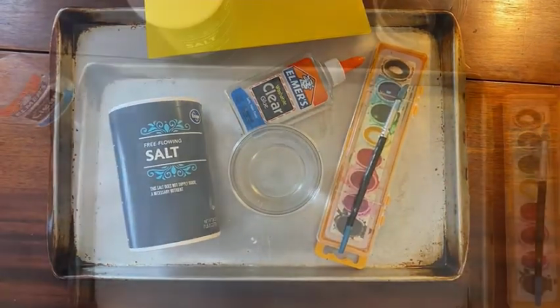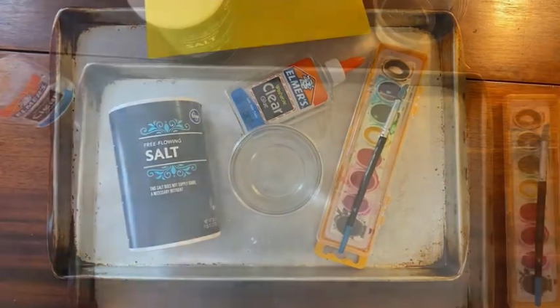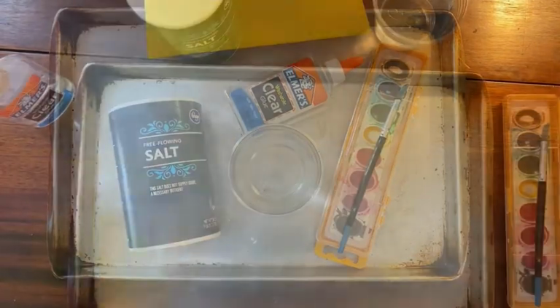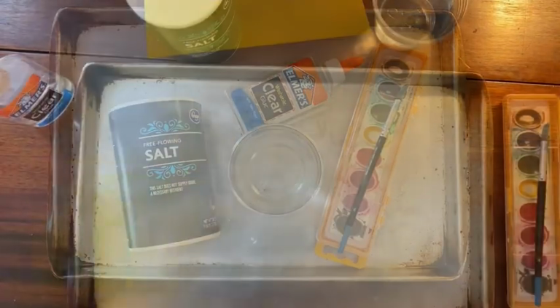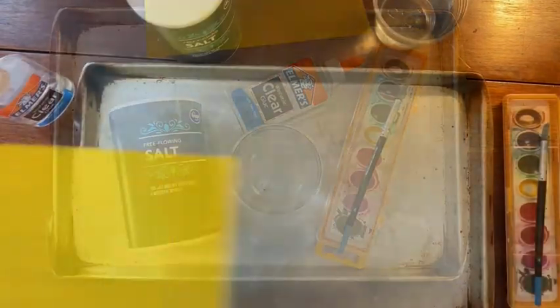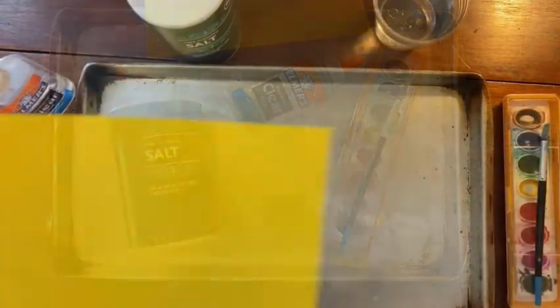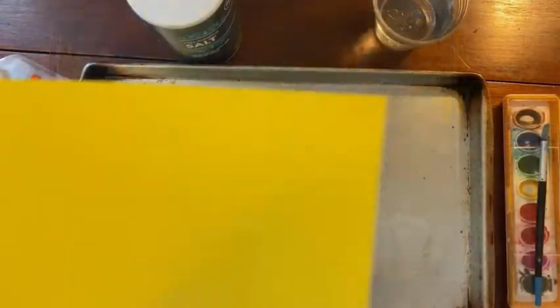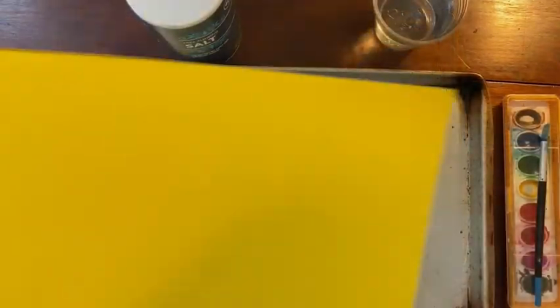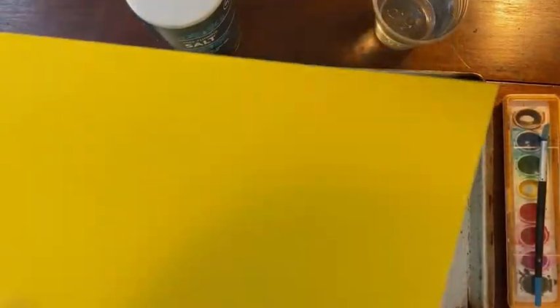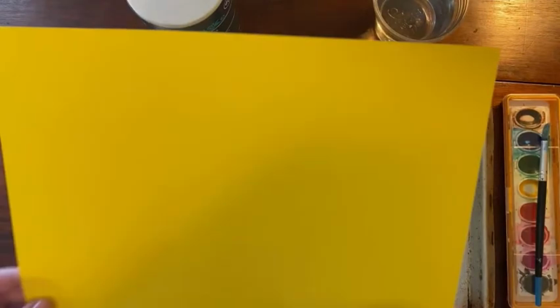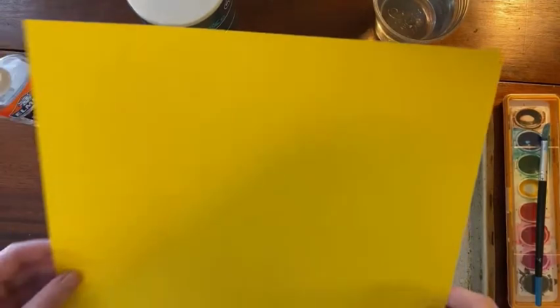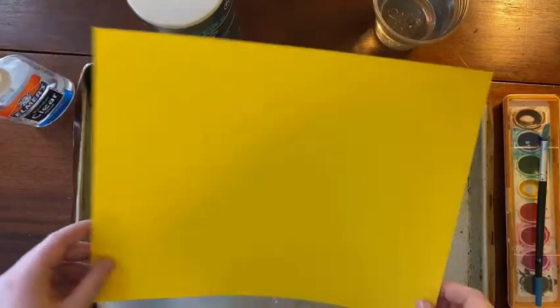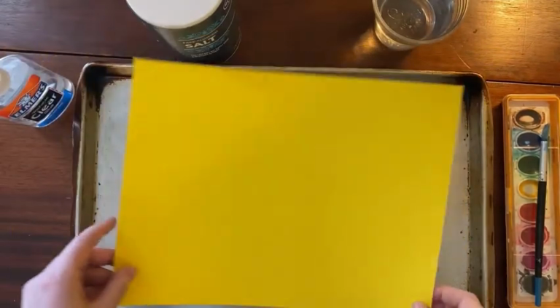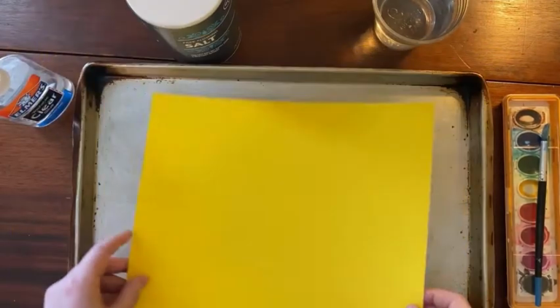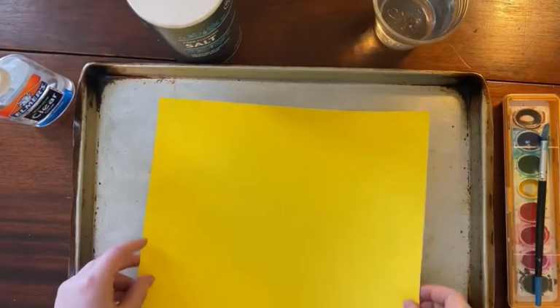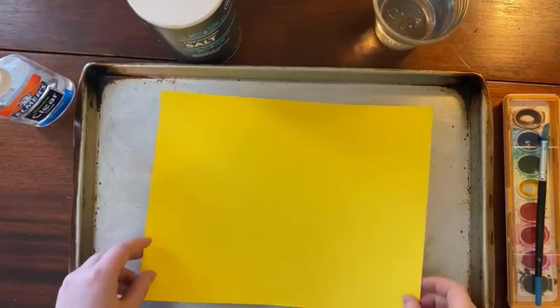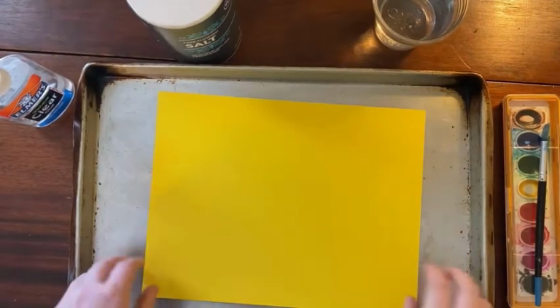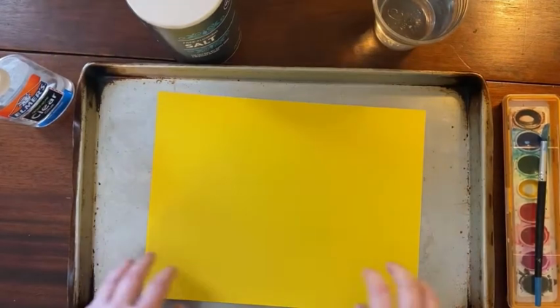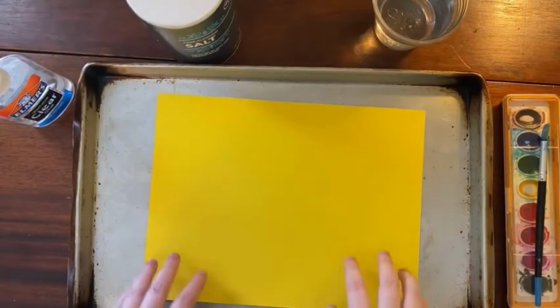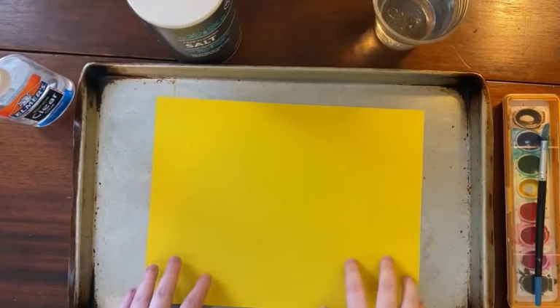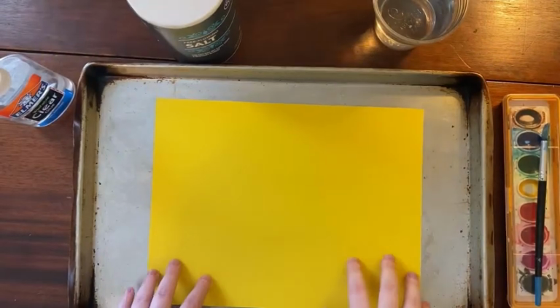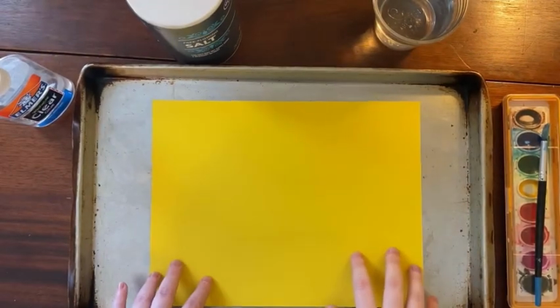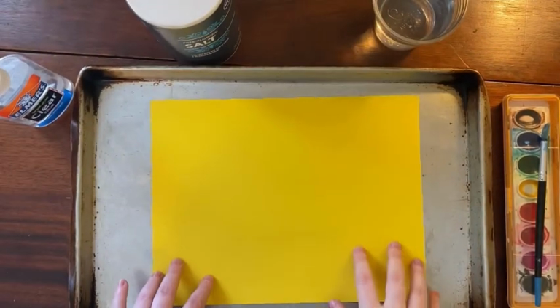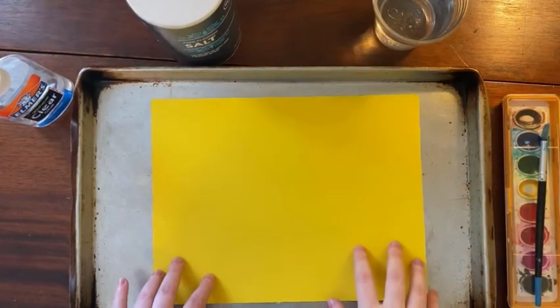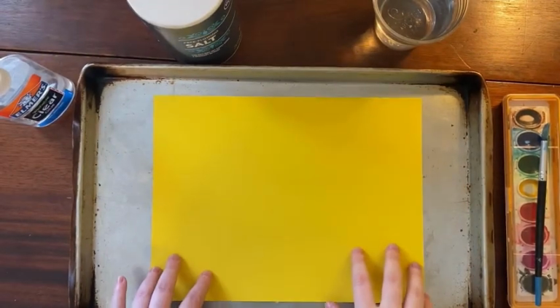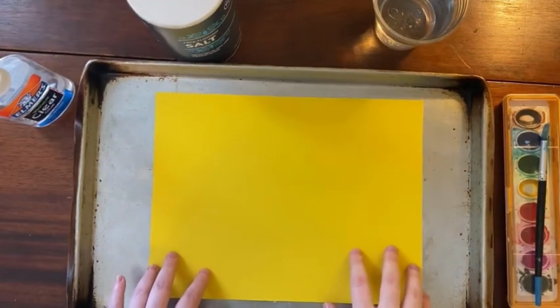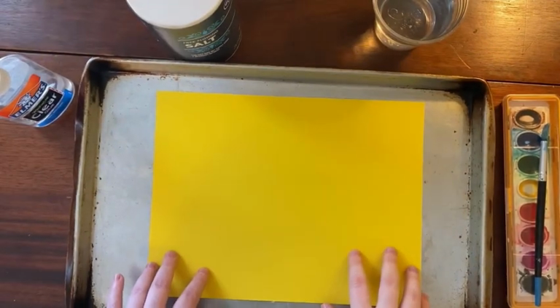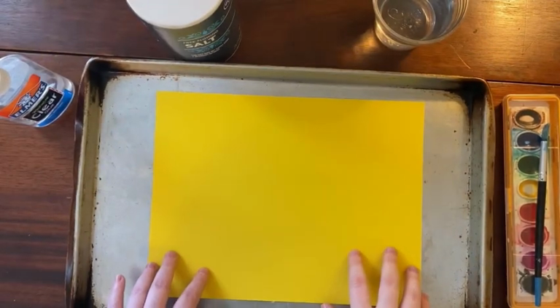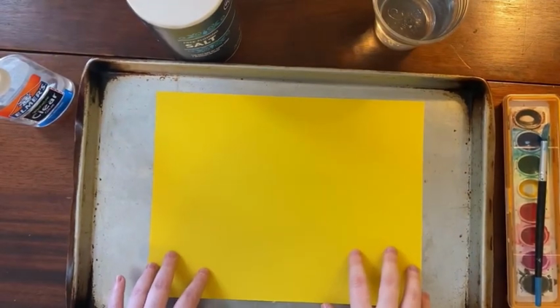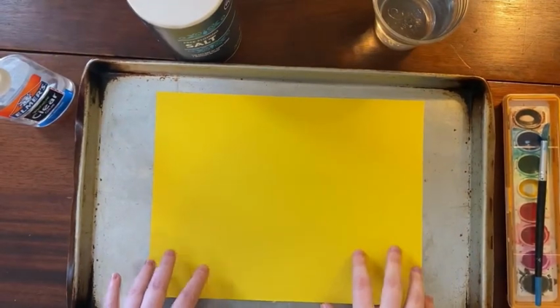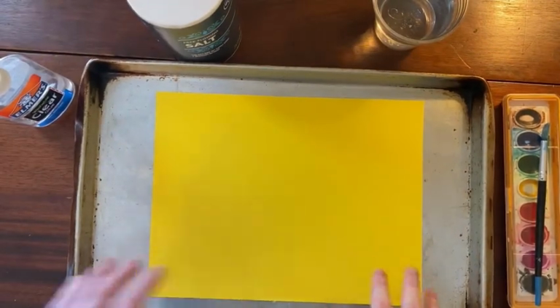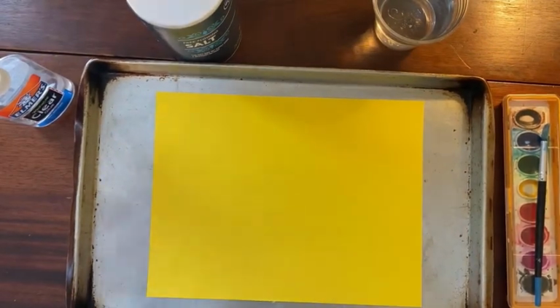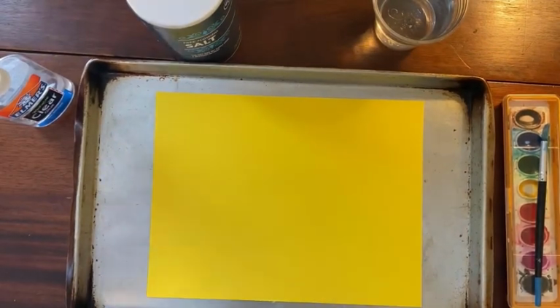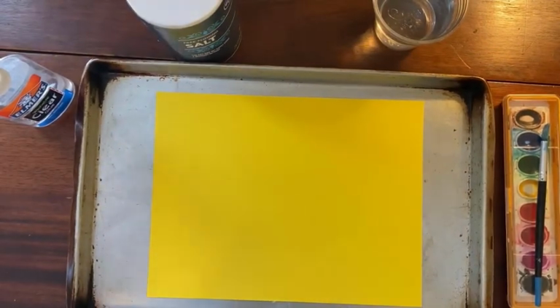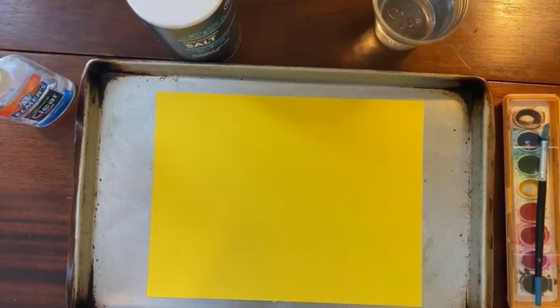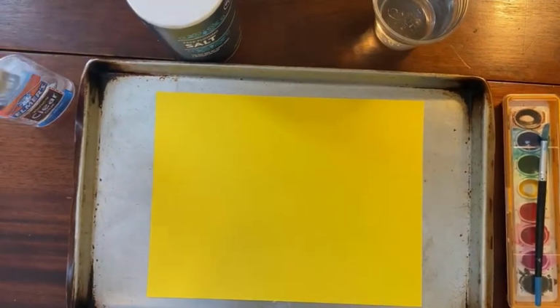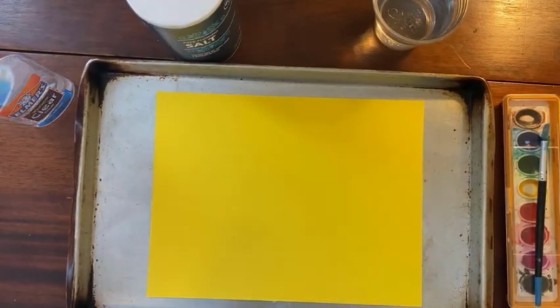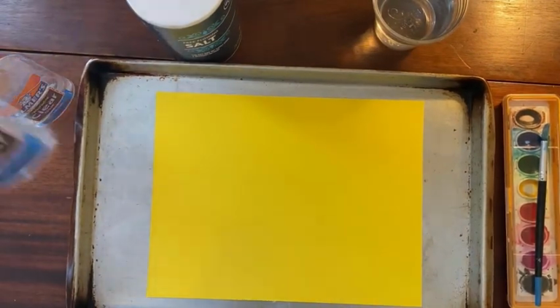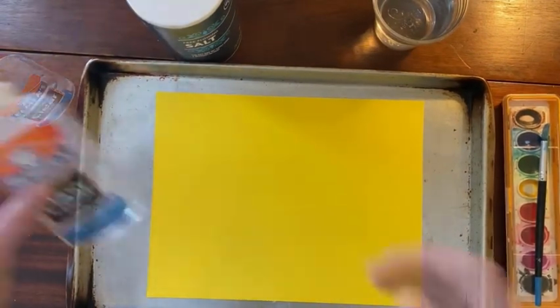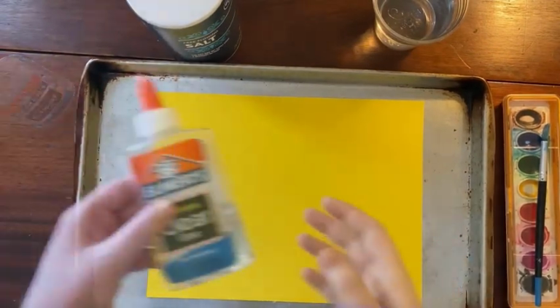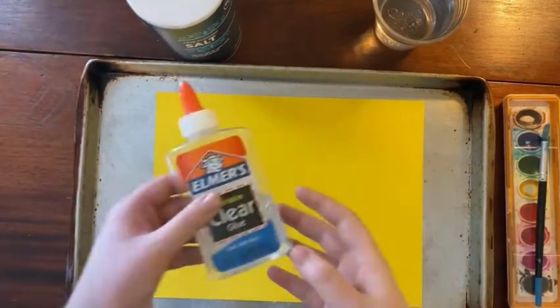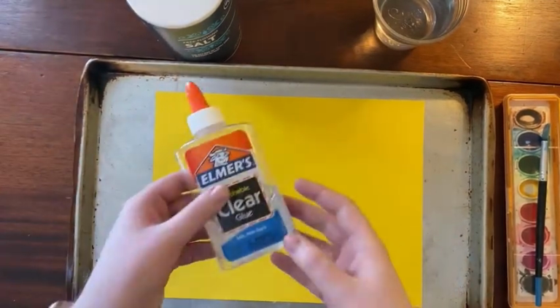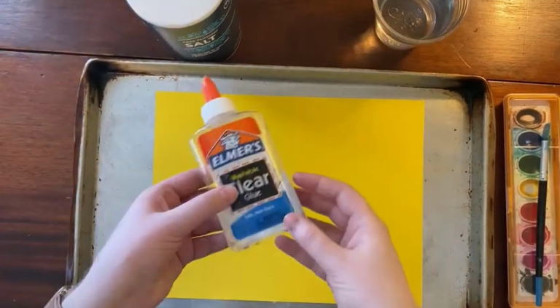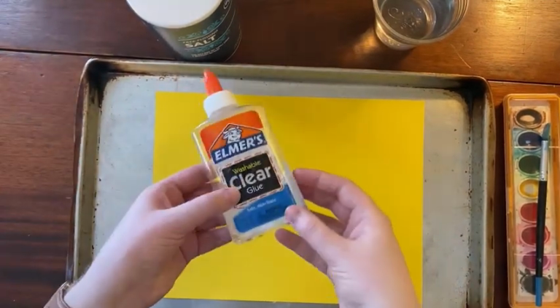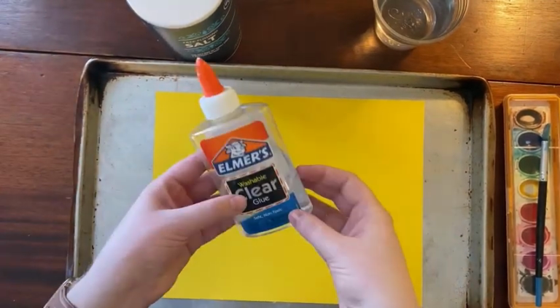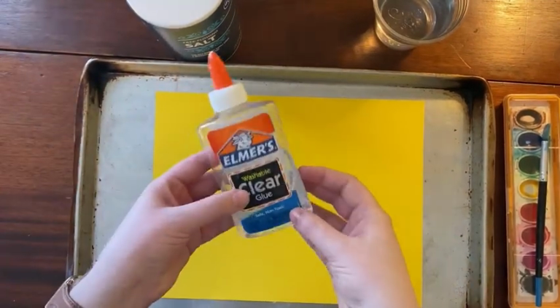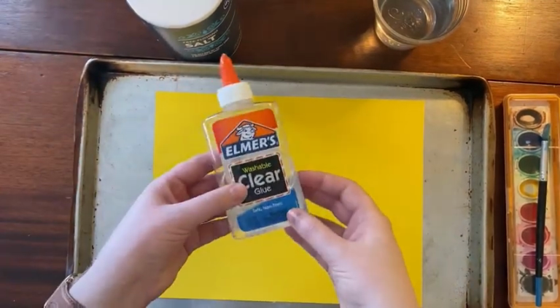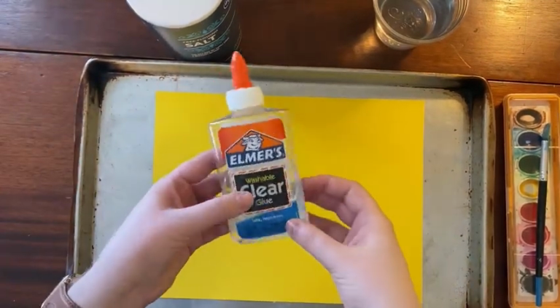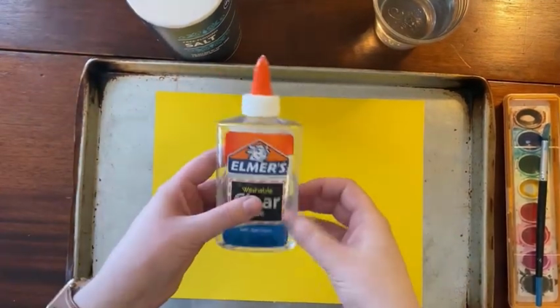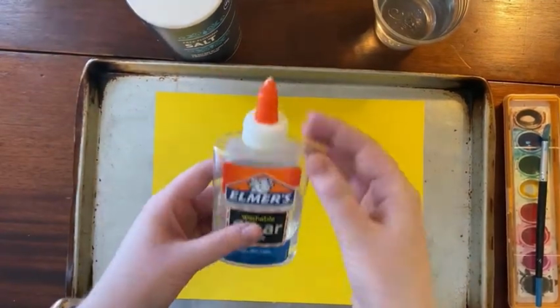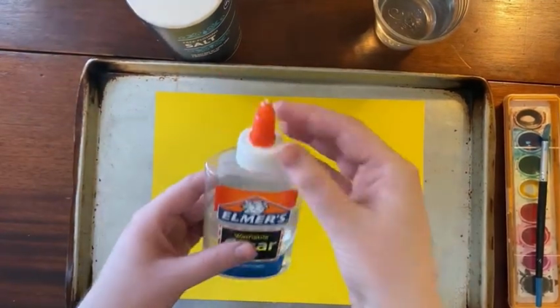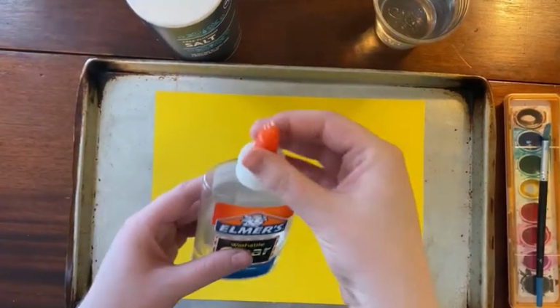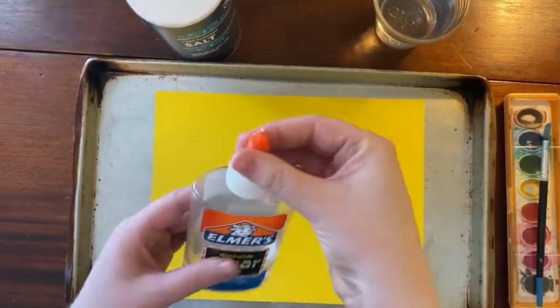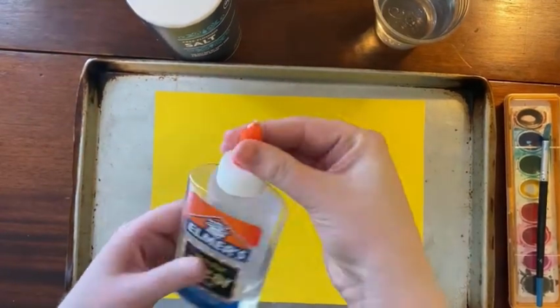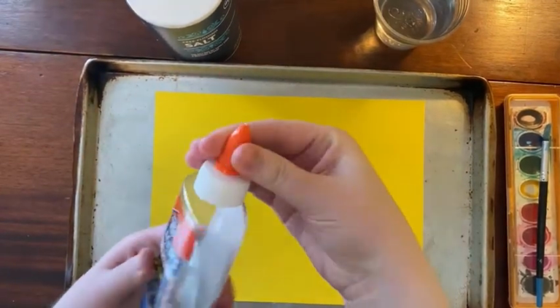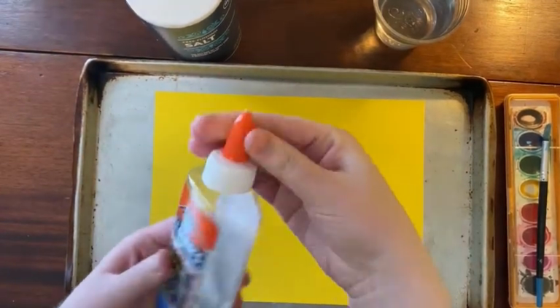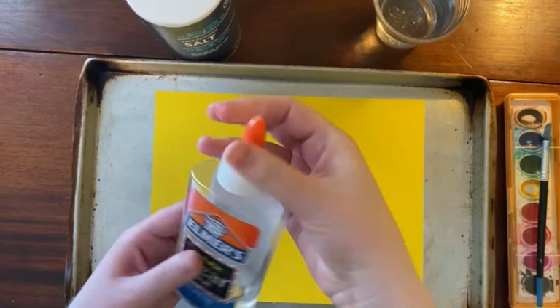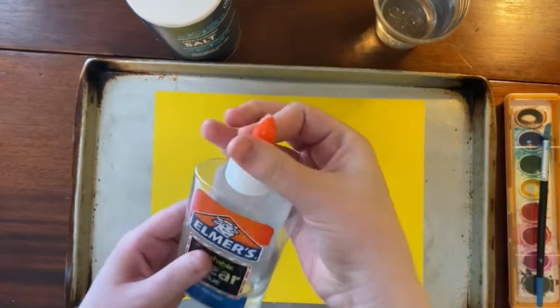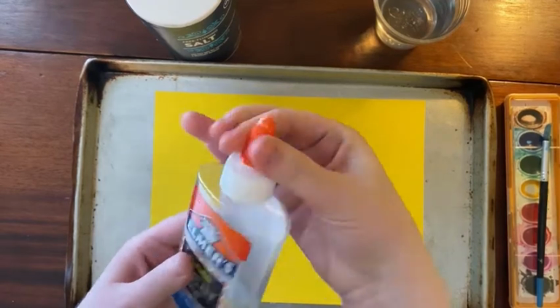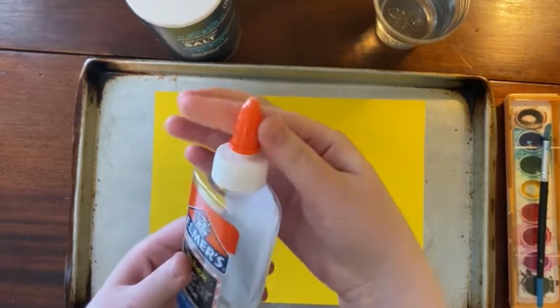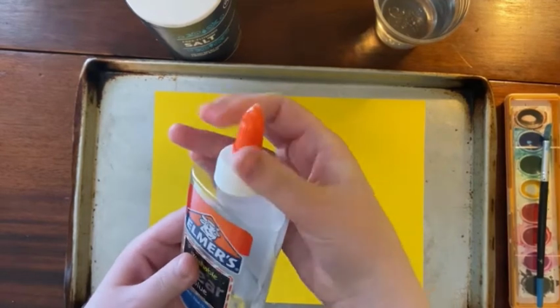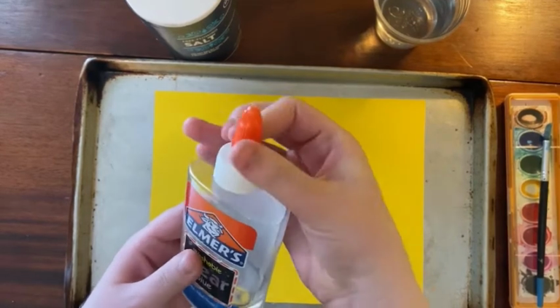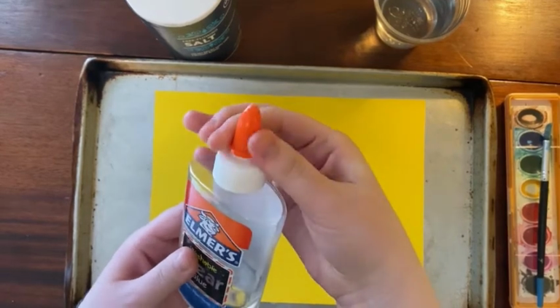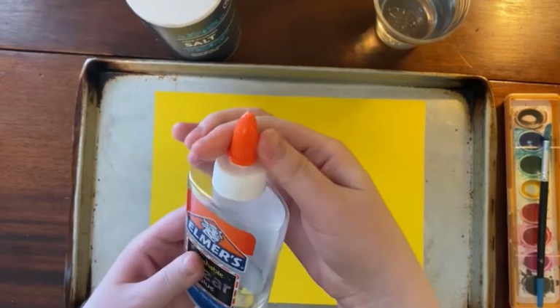Place your paper onto the tray. Now use liquid glue to make a drawing.